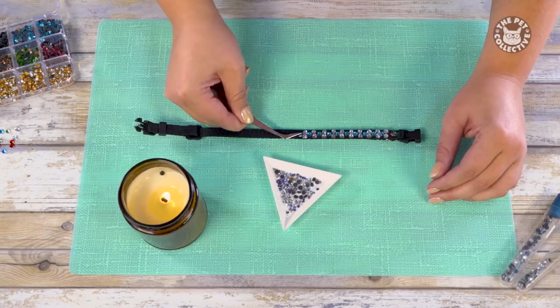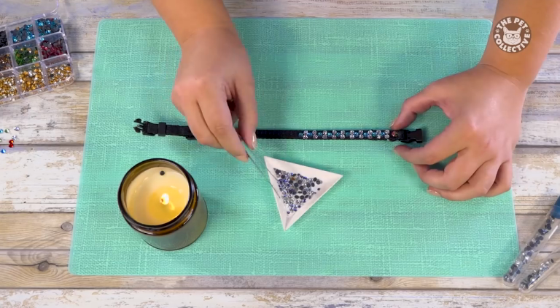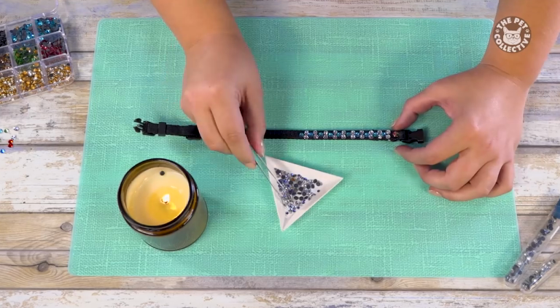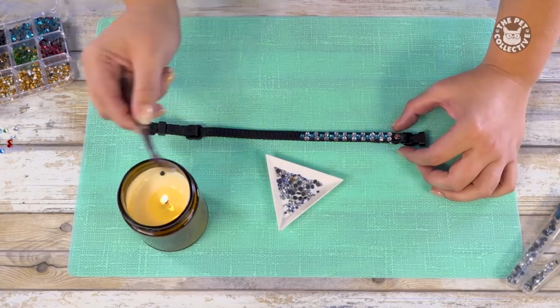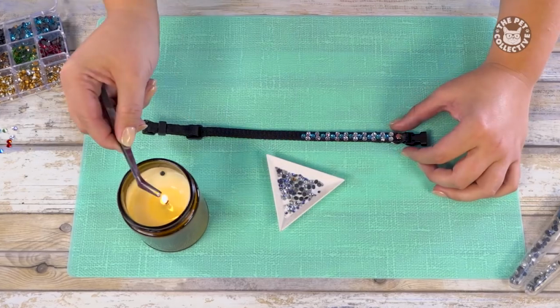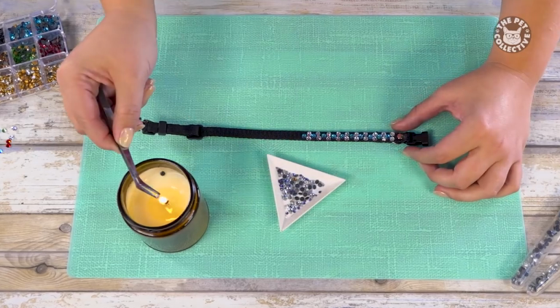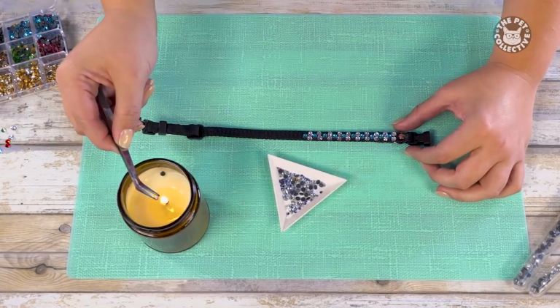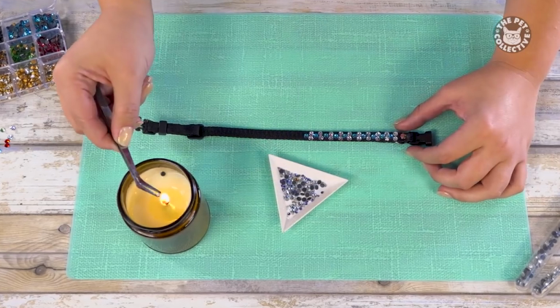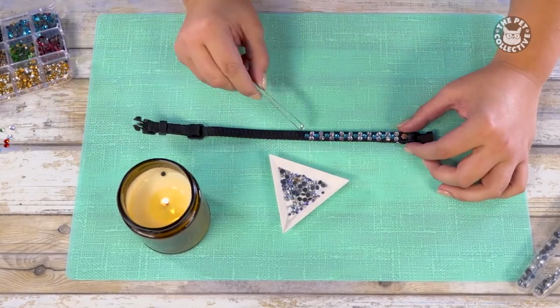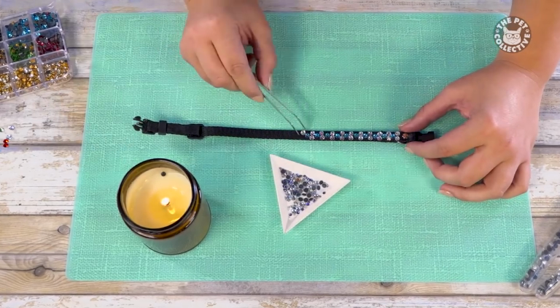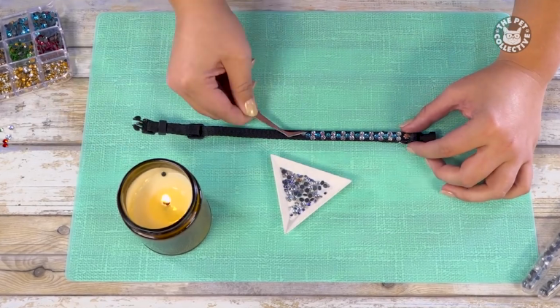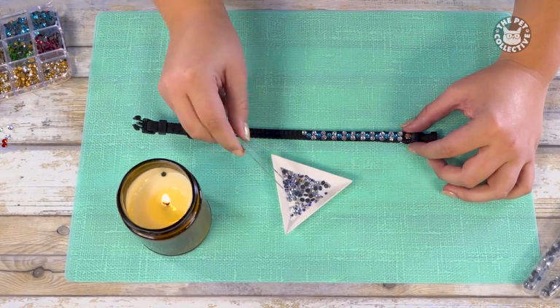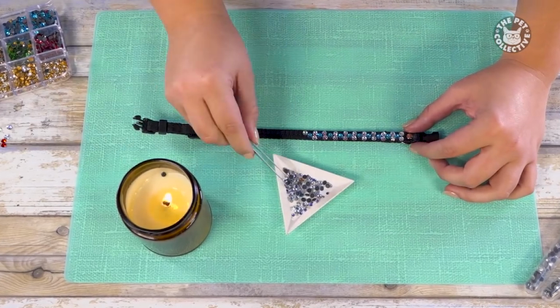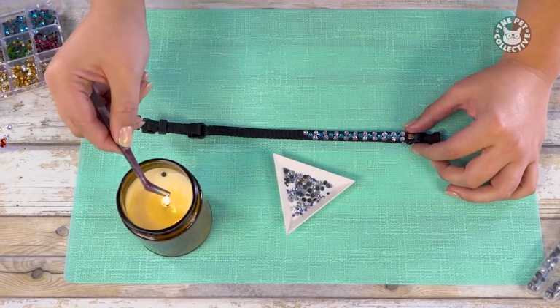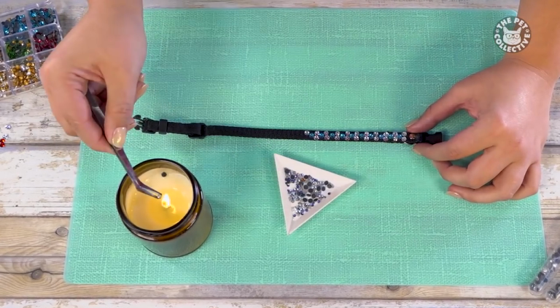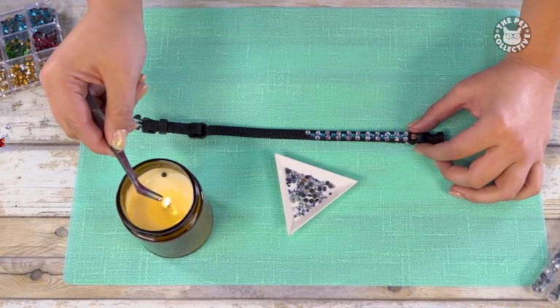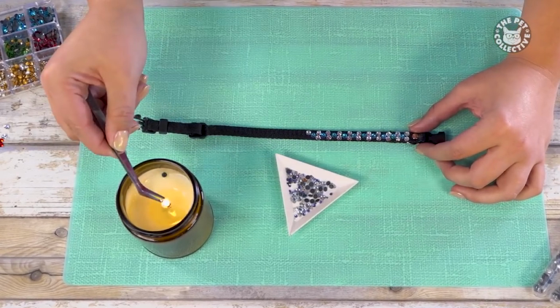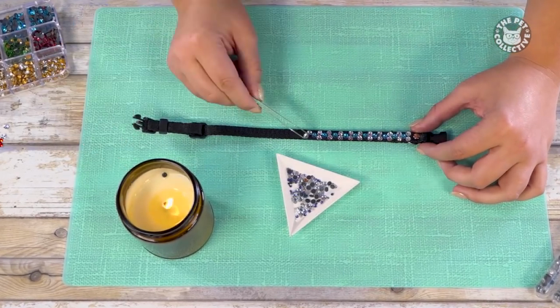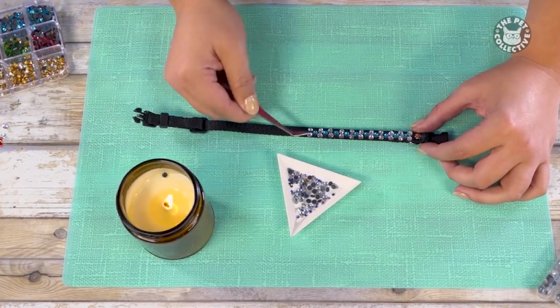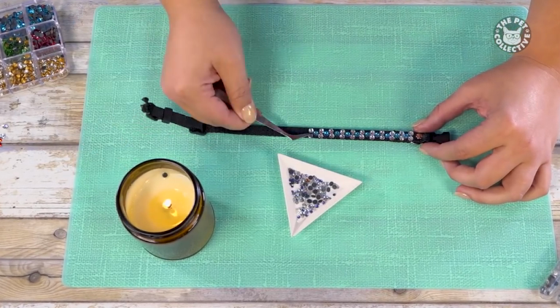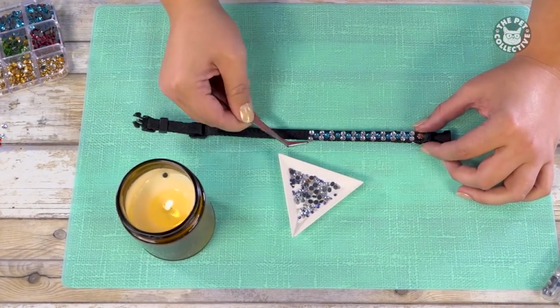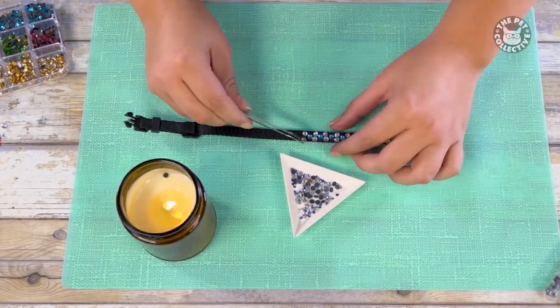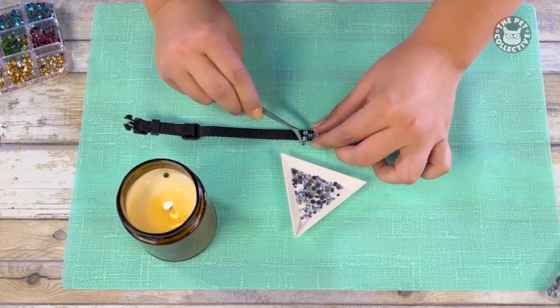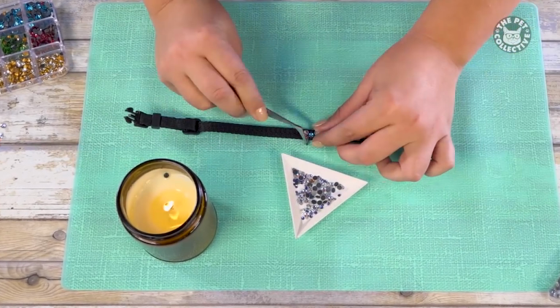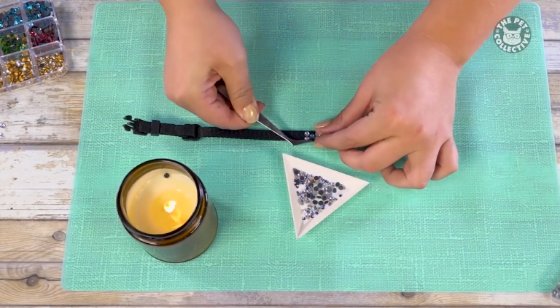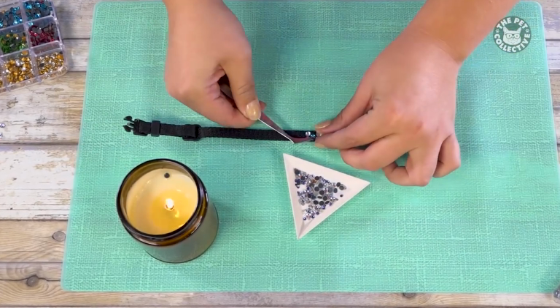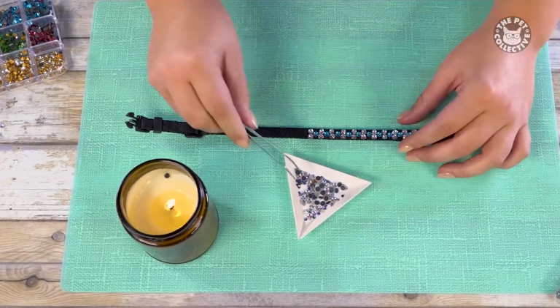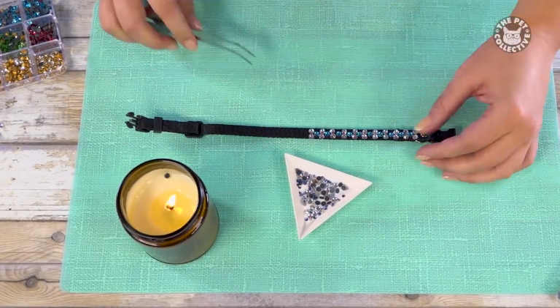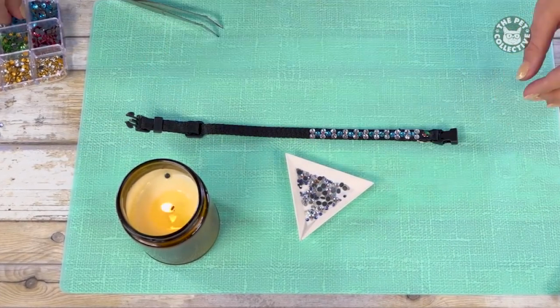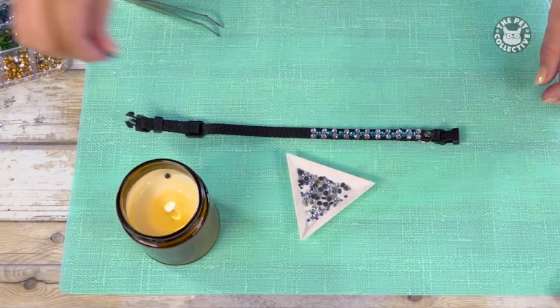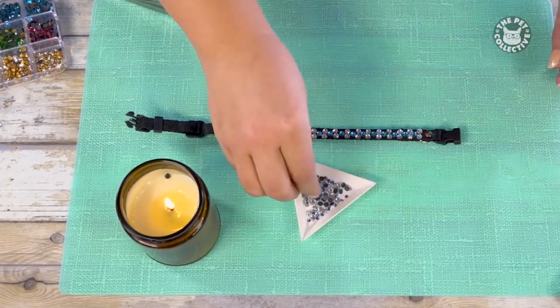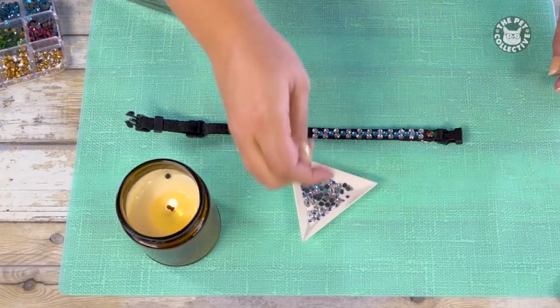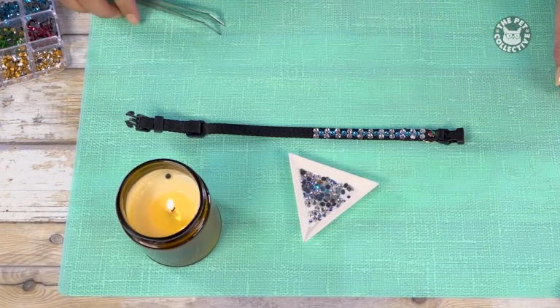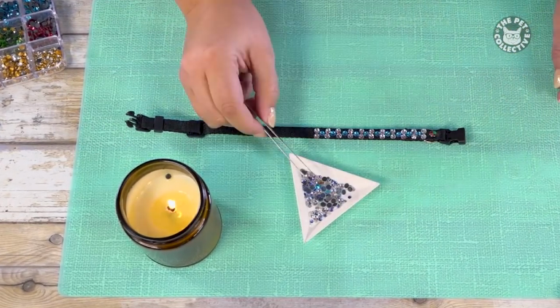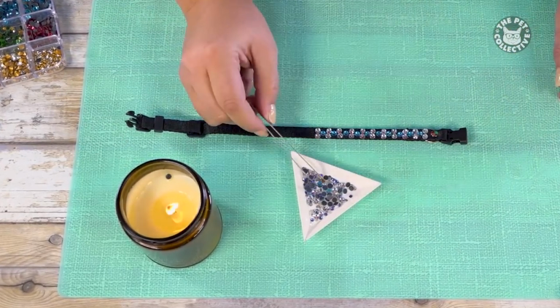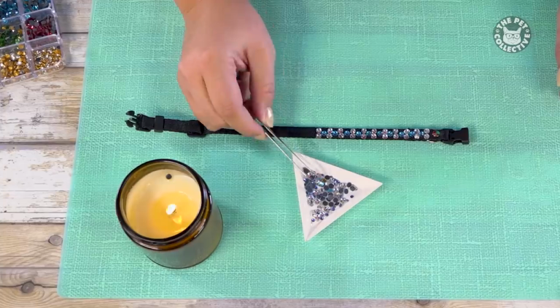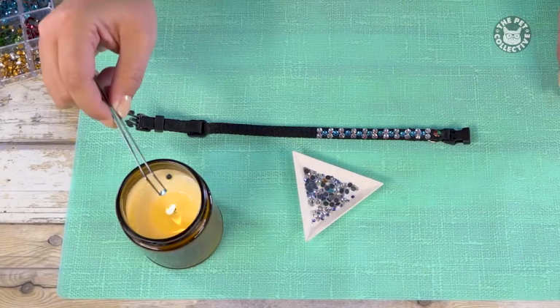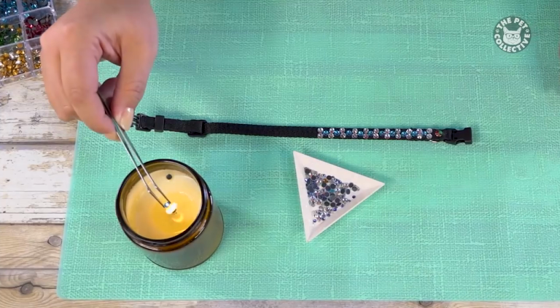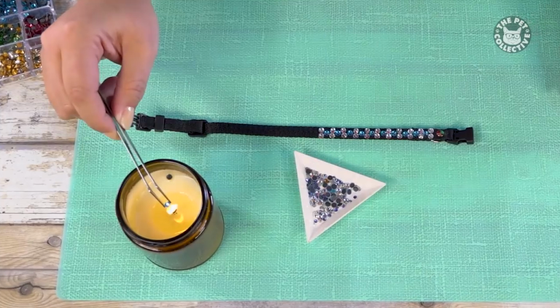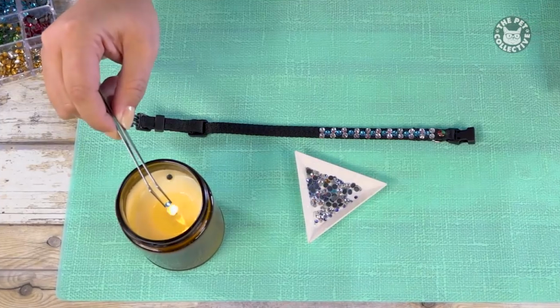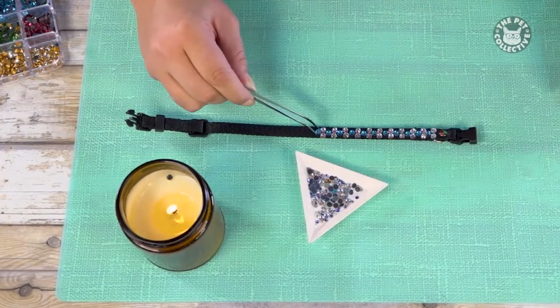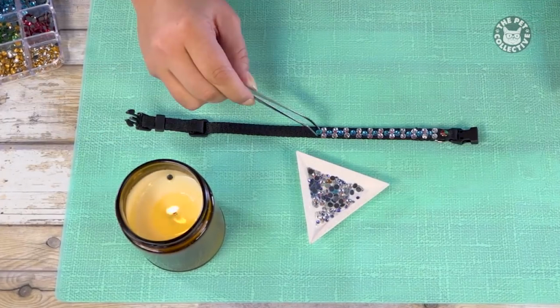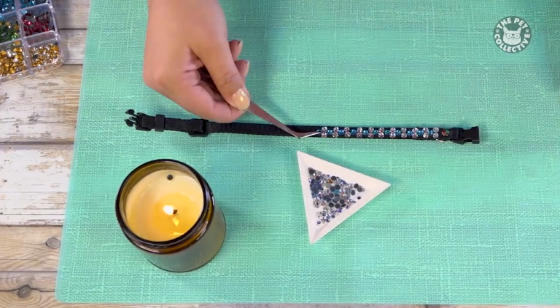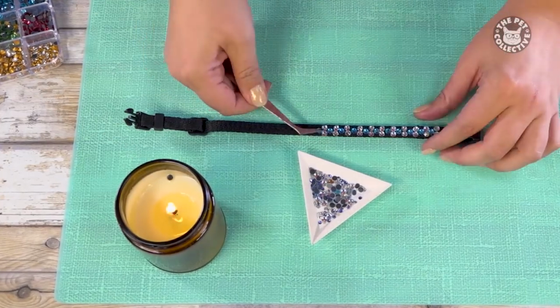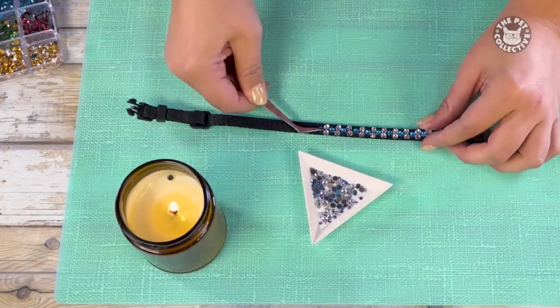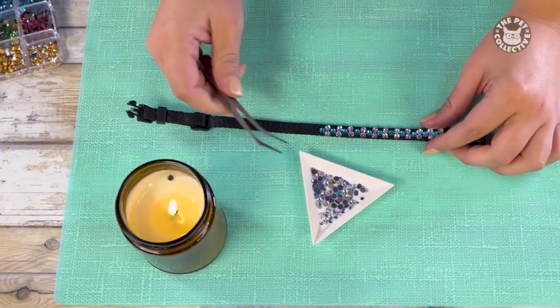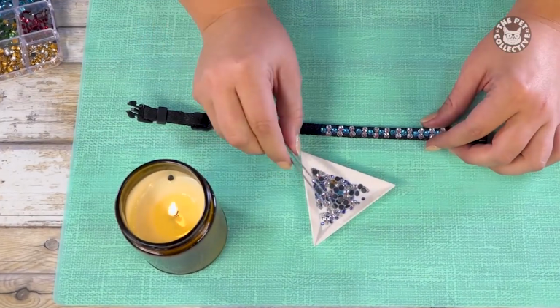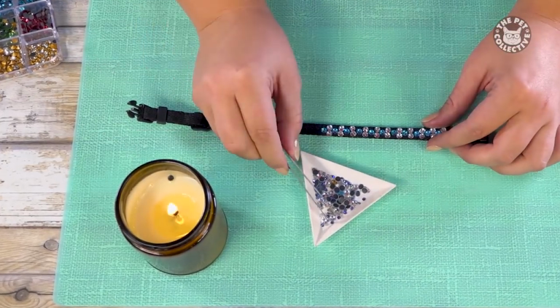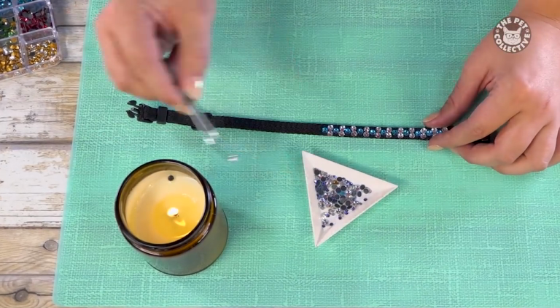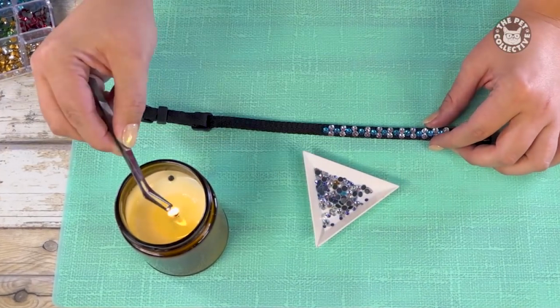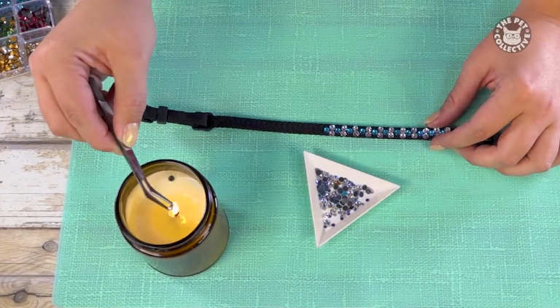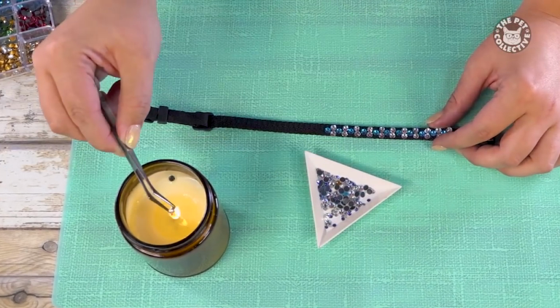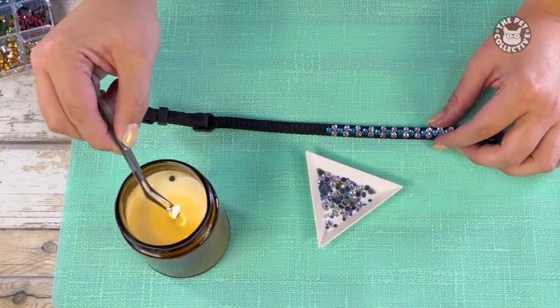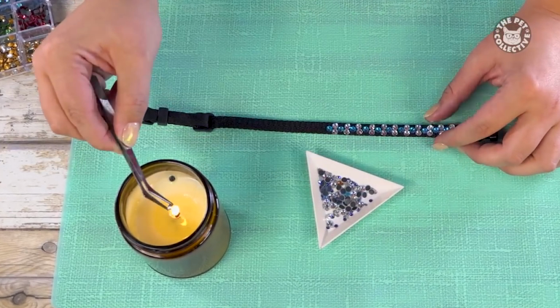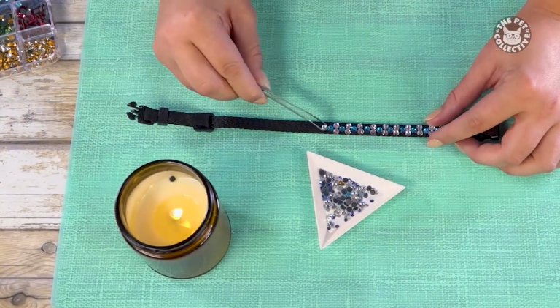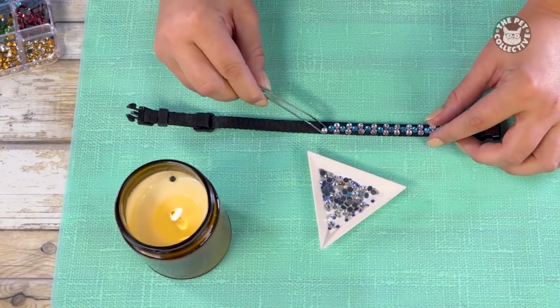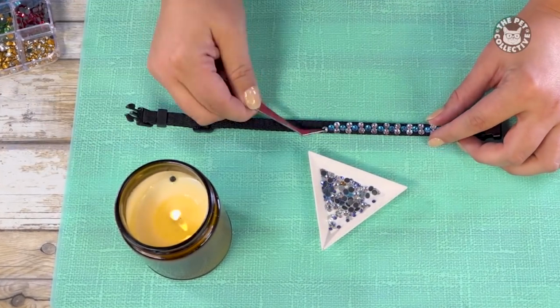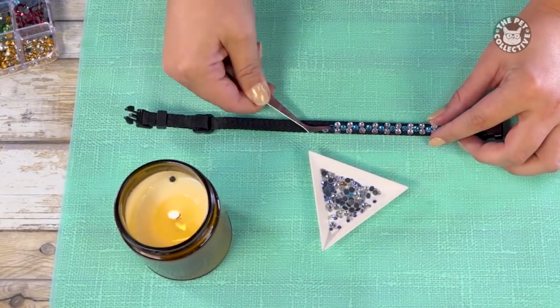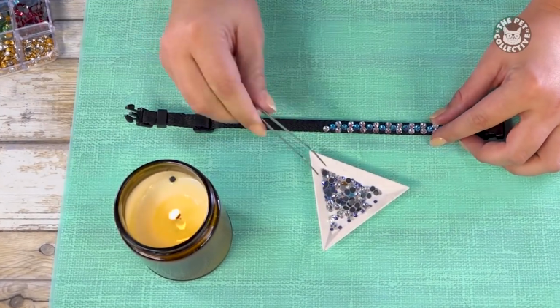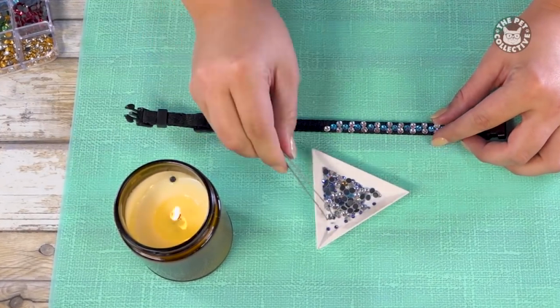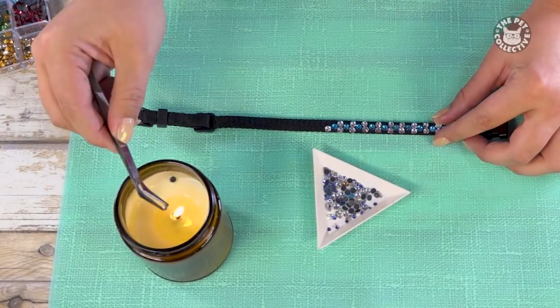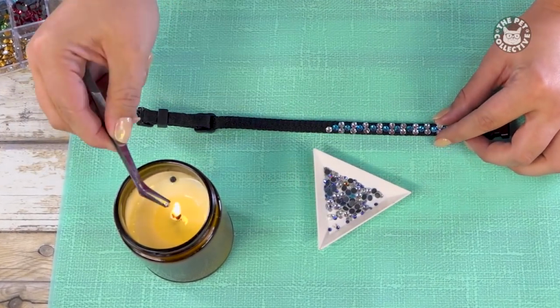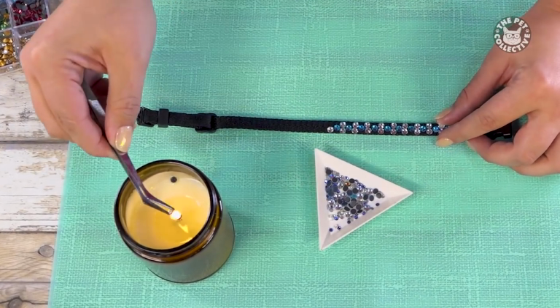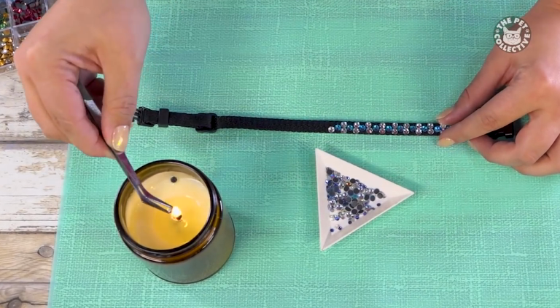The easiest, fastest, and safest method we found was to use hotfix crystals and a small flame to activate the adhesive on the back.